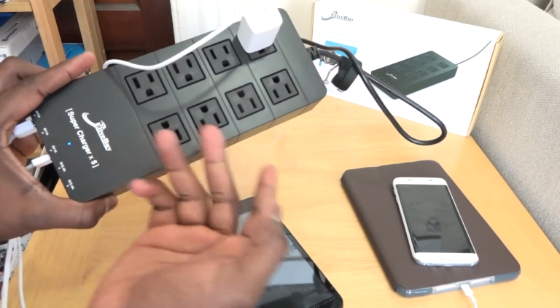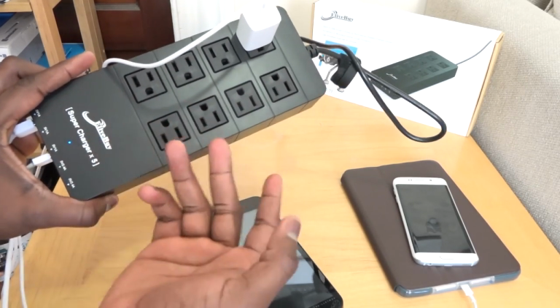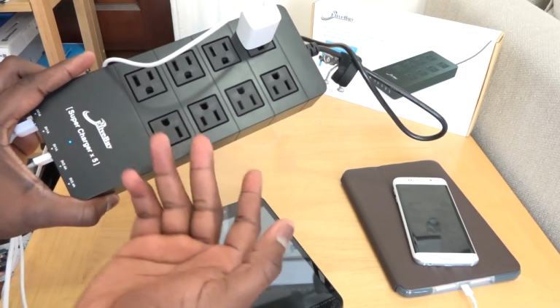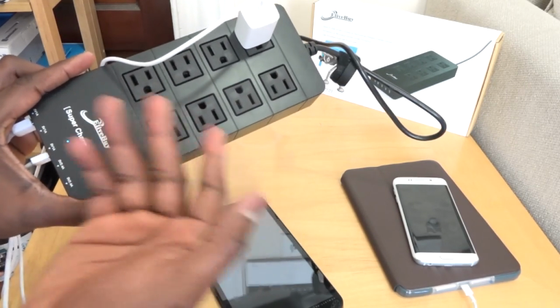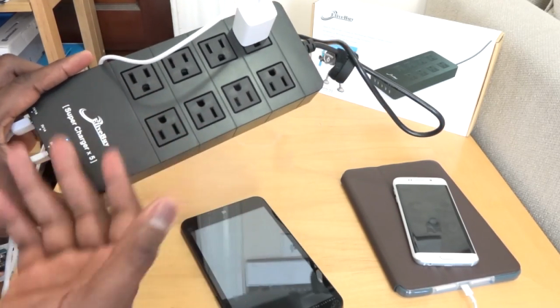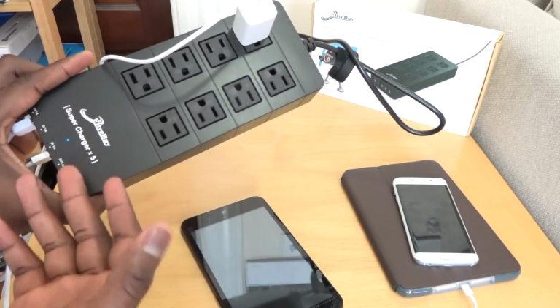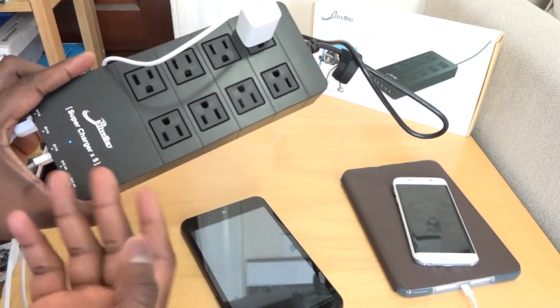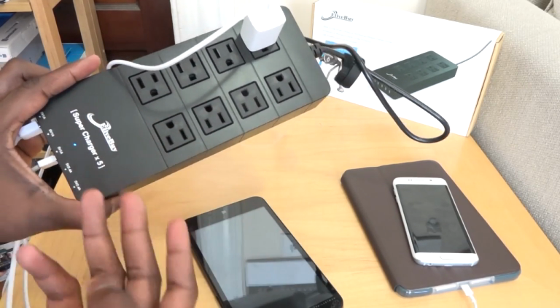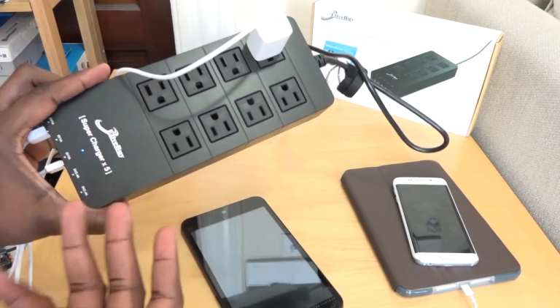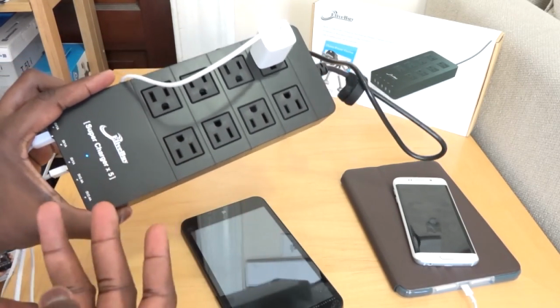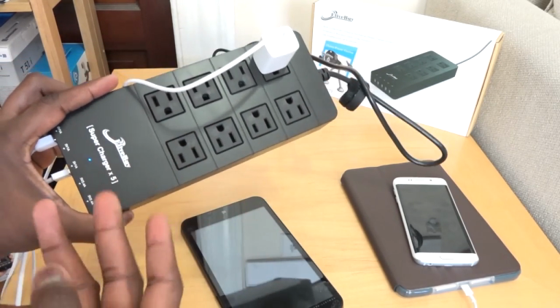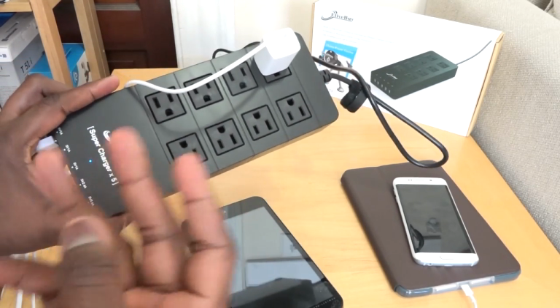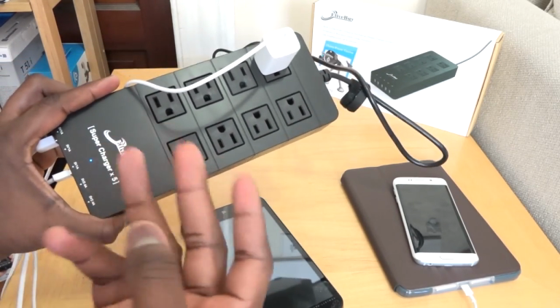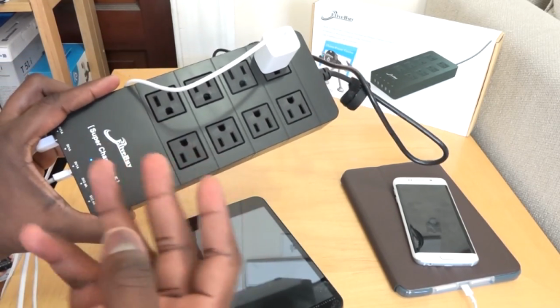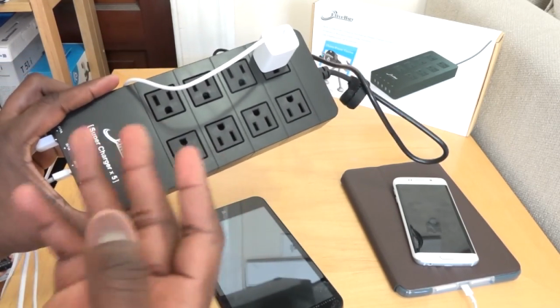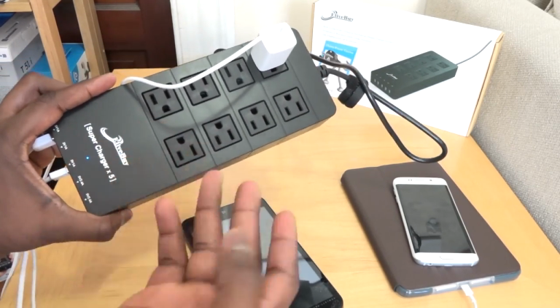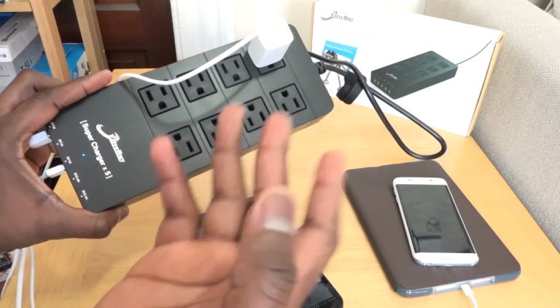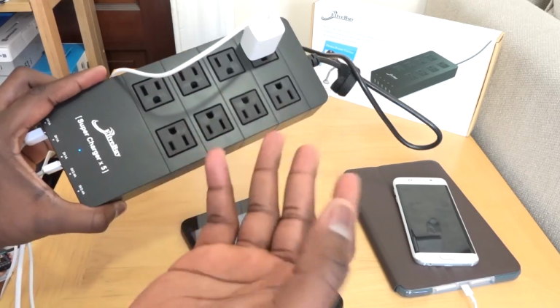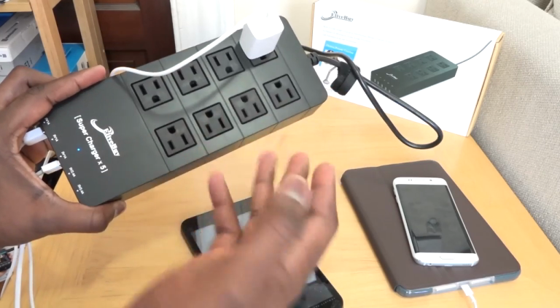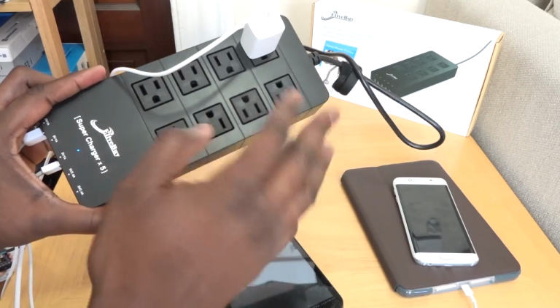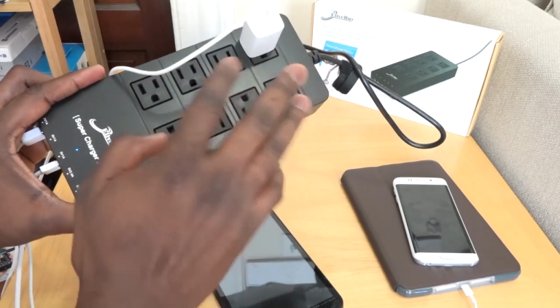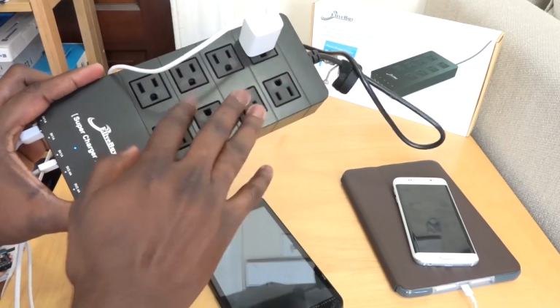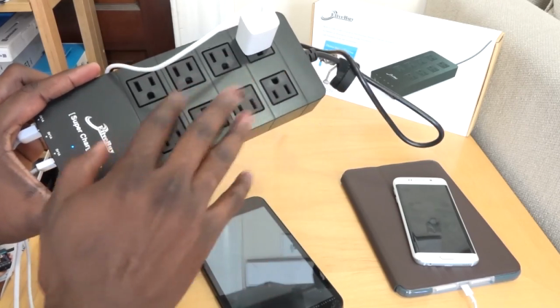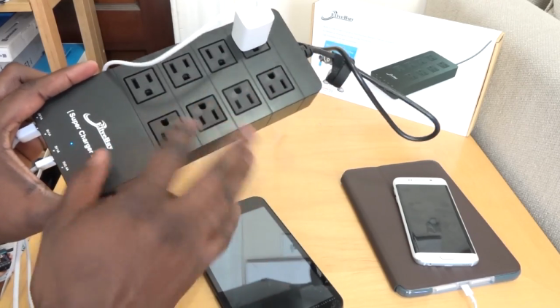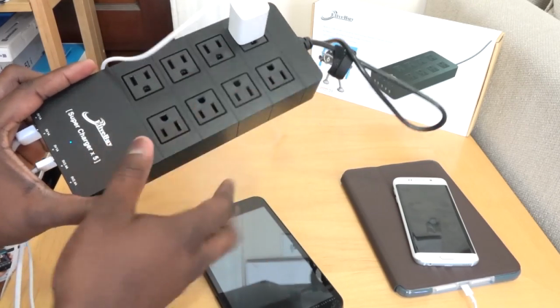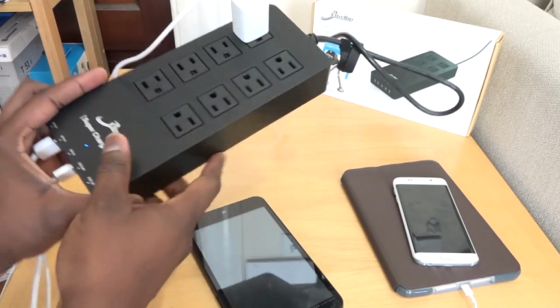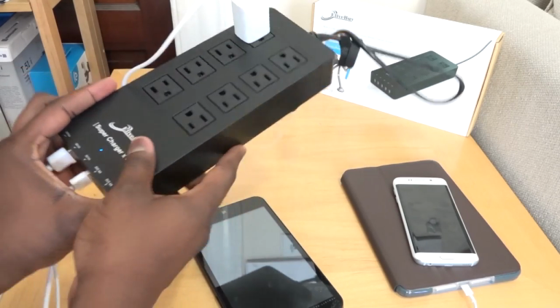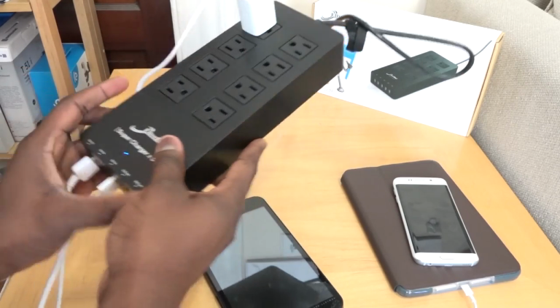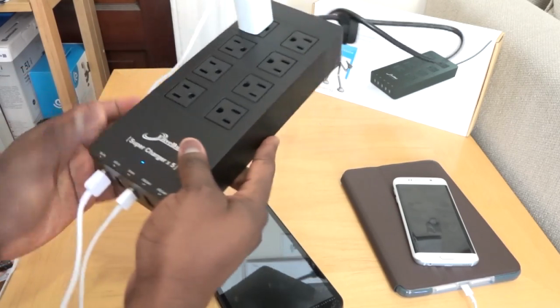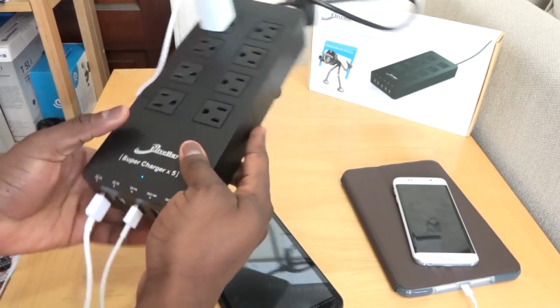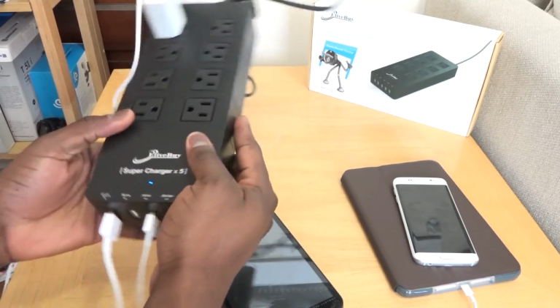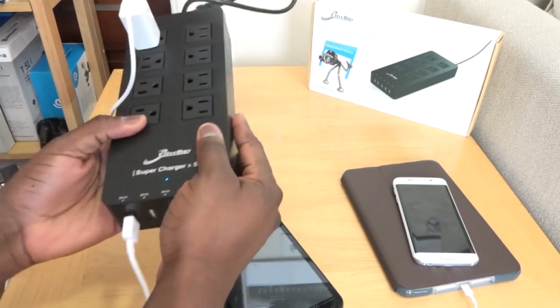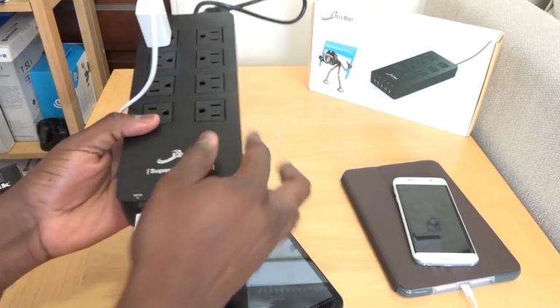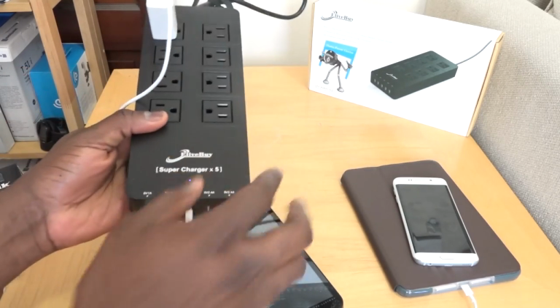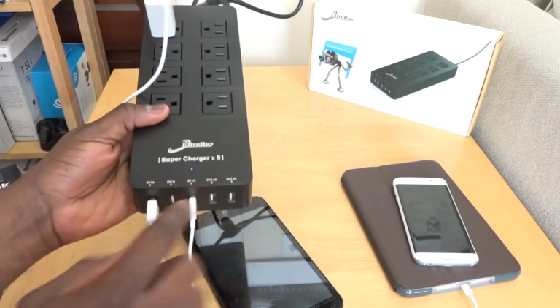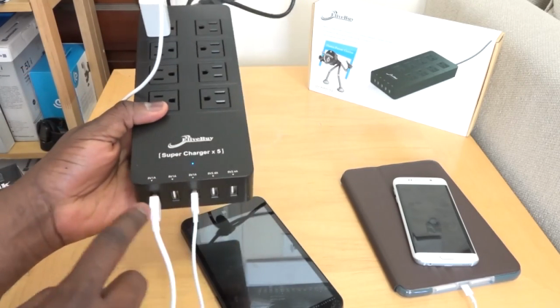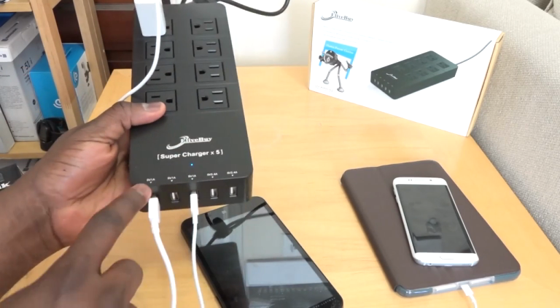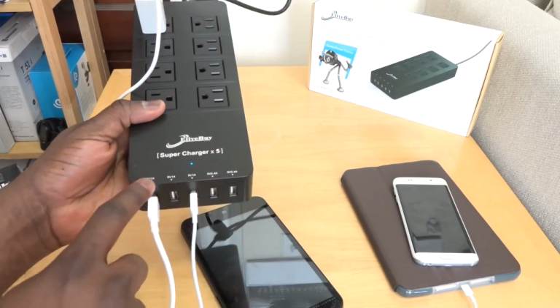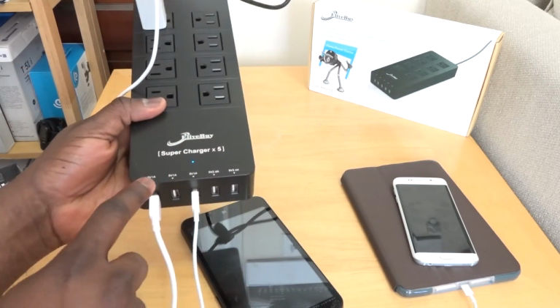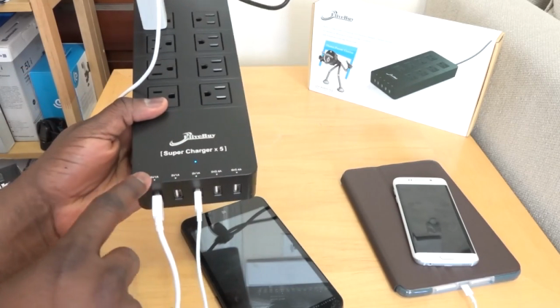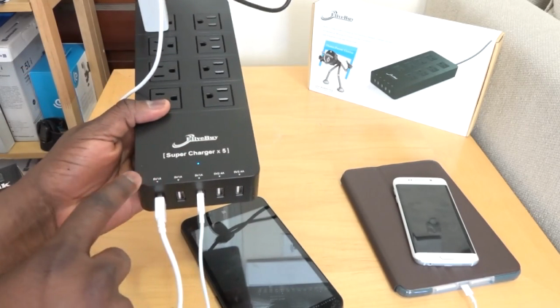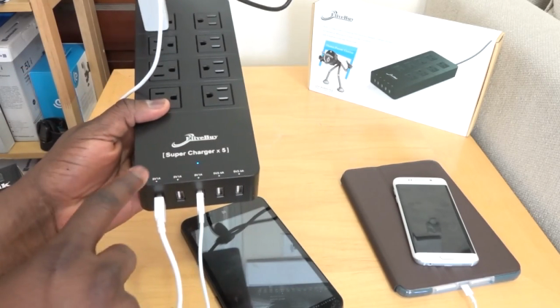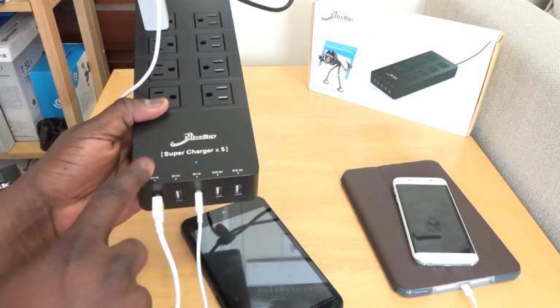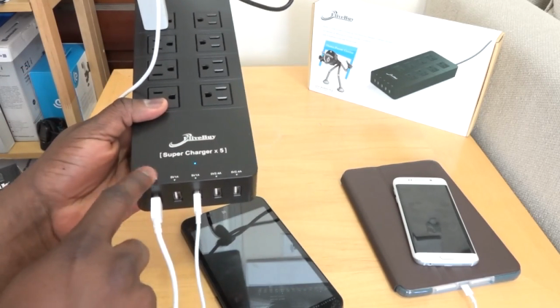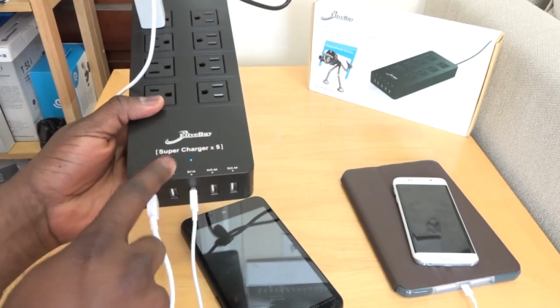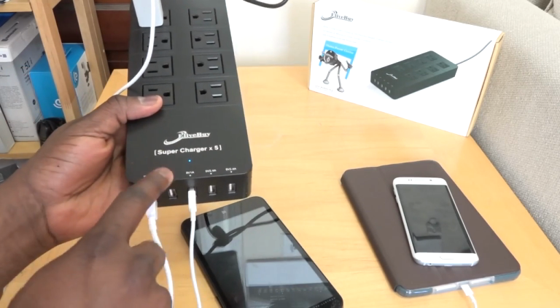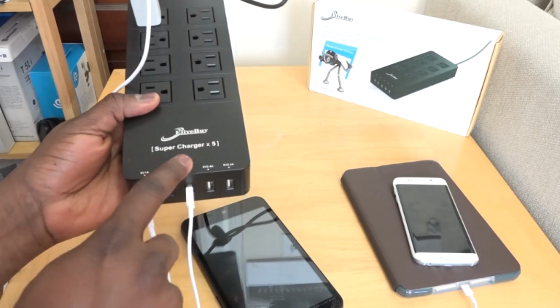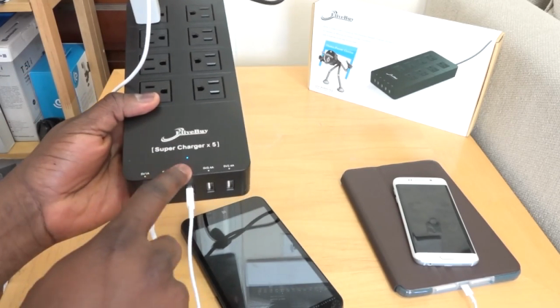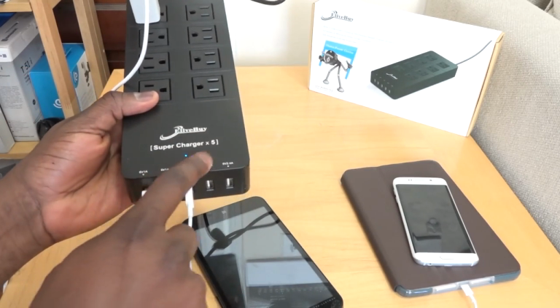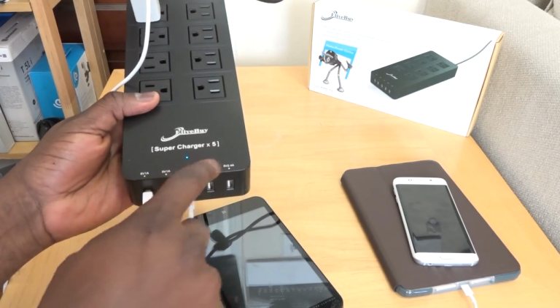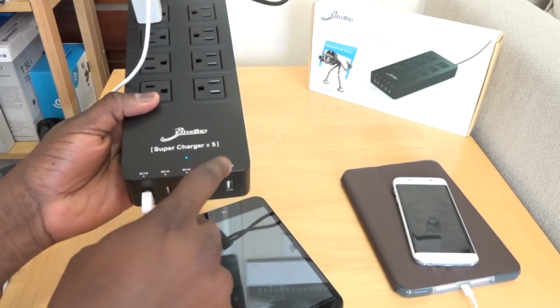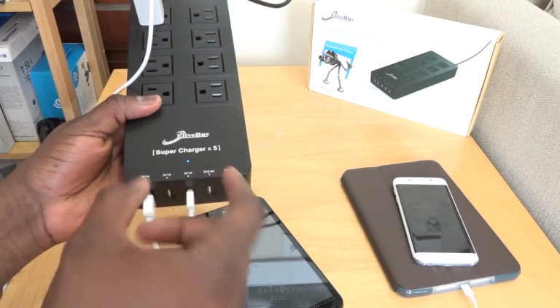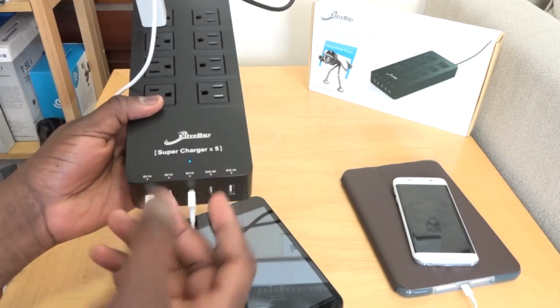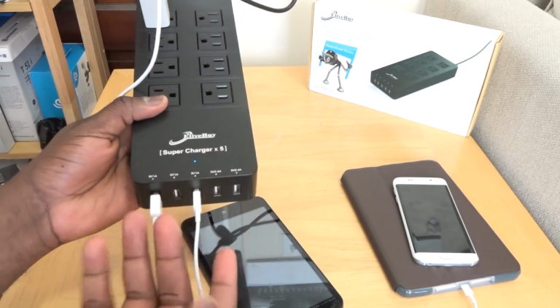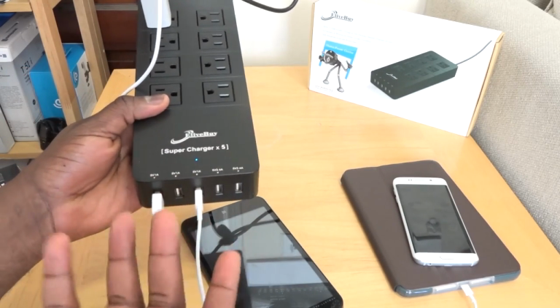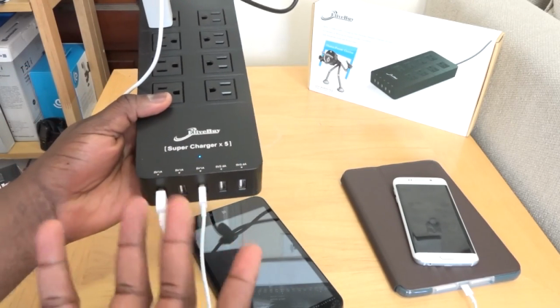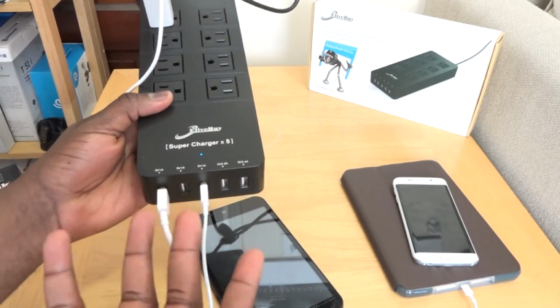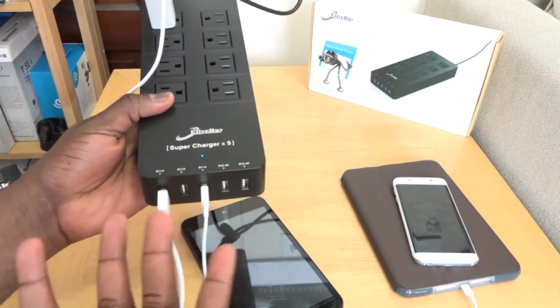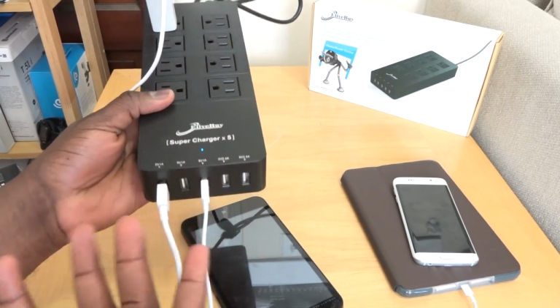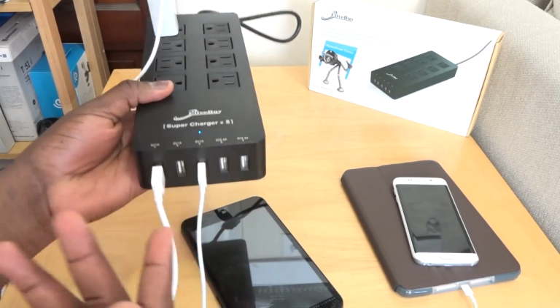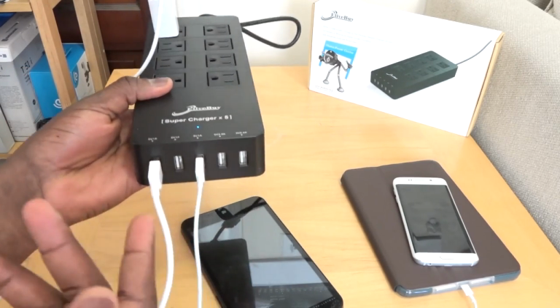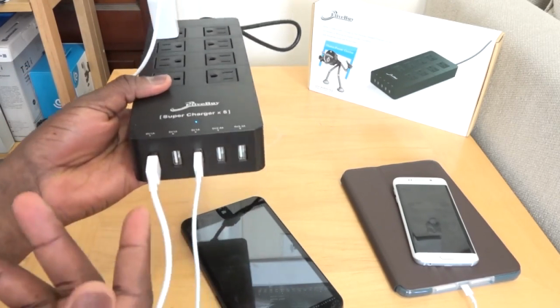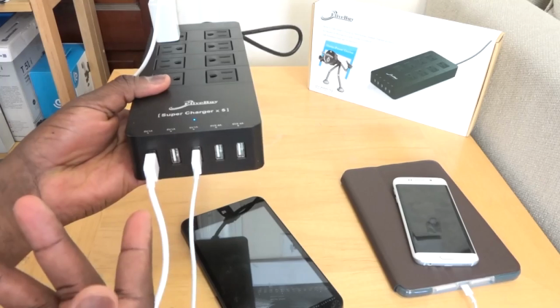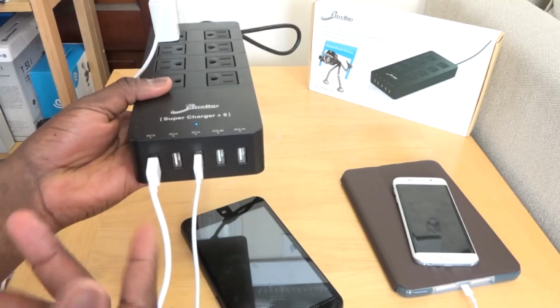Now this comes in three variants. You have a four plug, six plug, and eight plug variant and they come with a different set of USB plugs, which is why I like it.